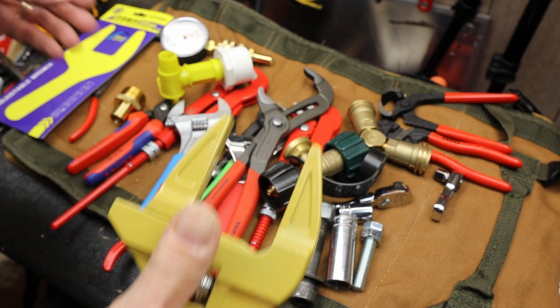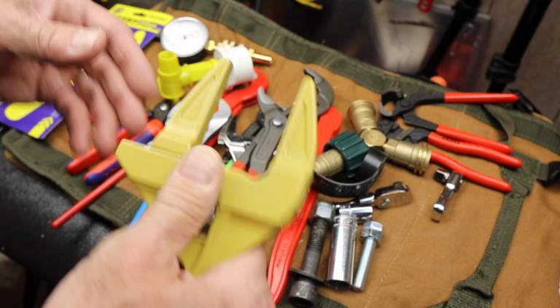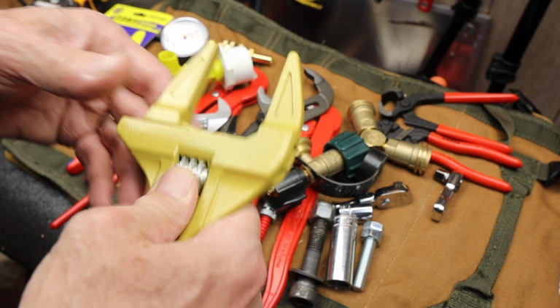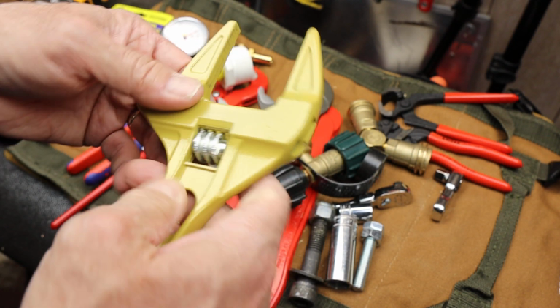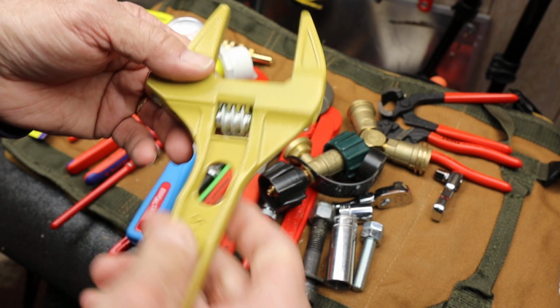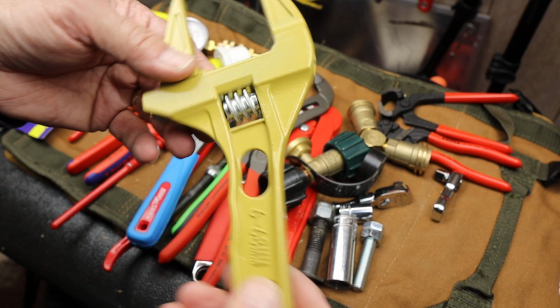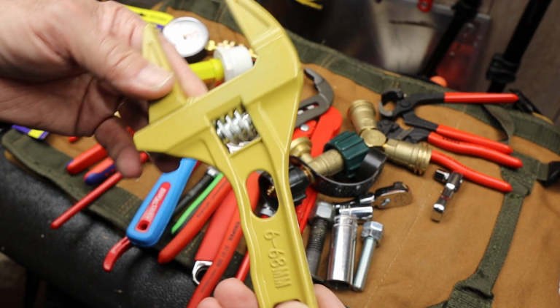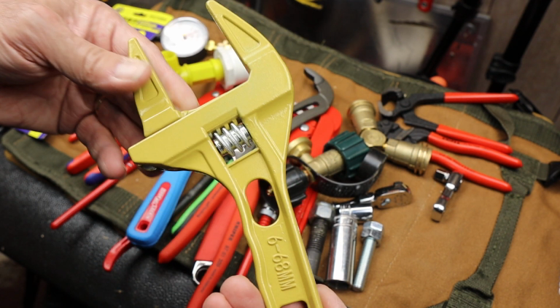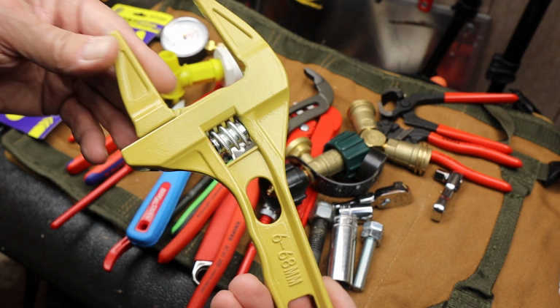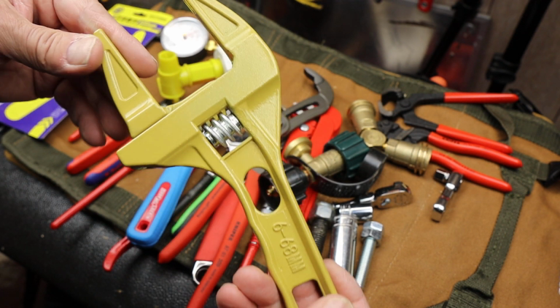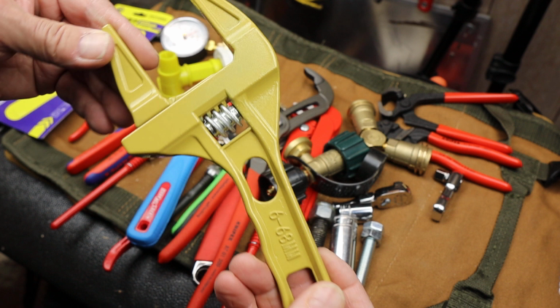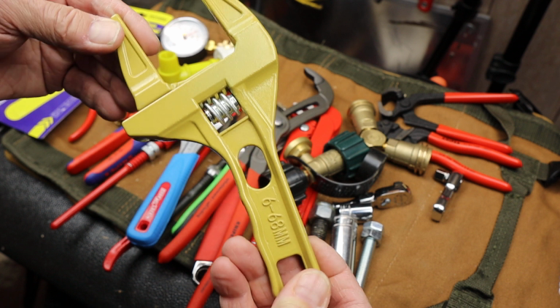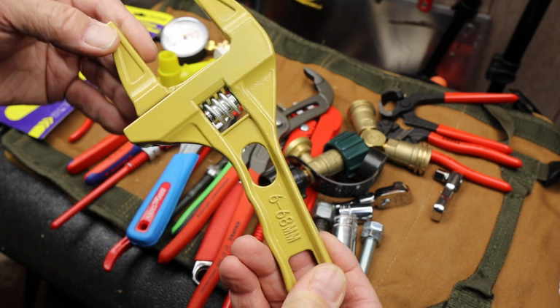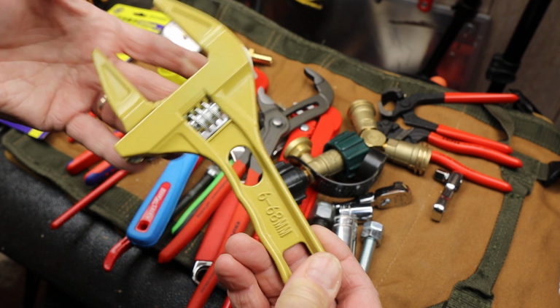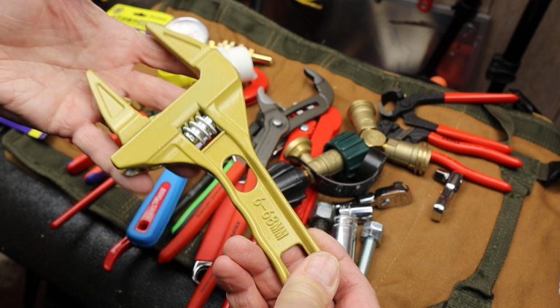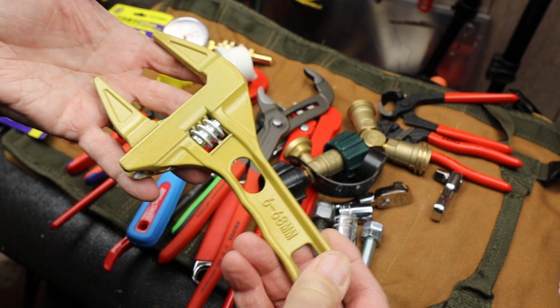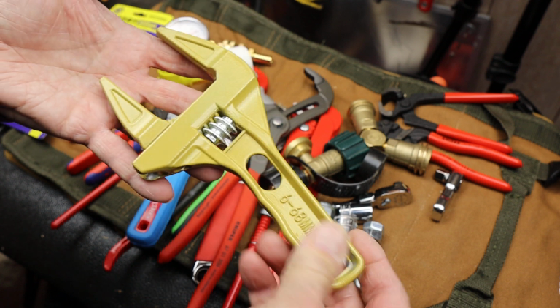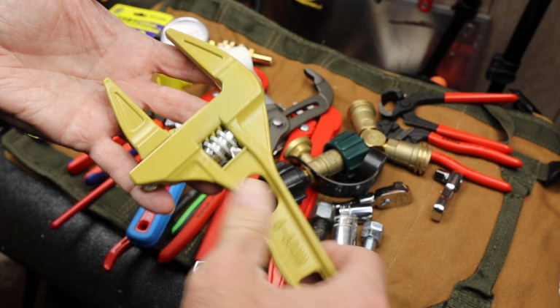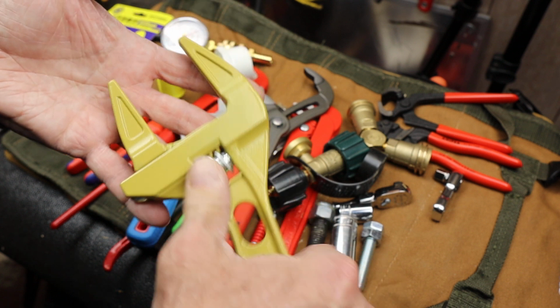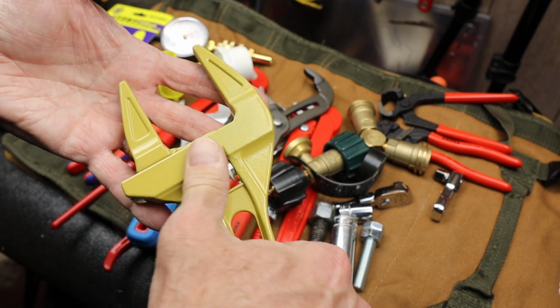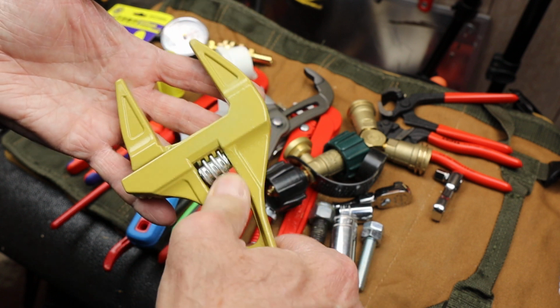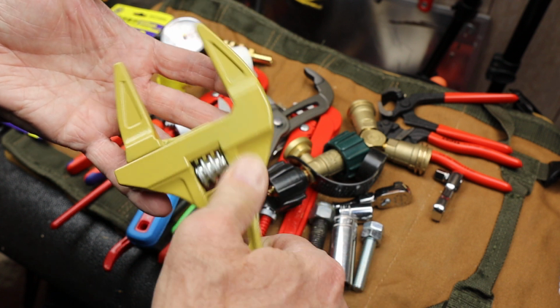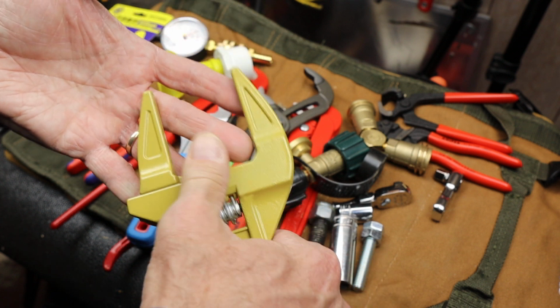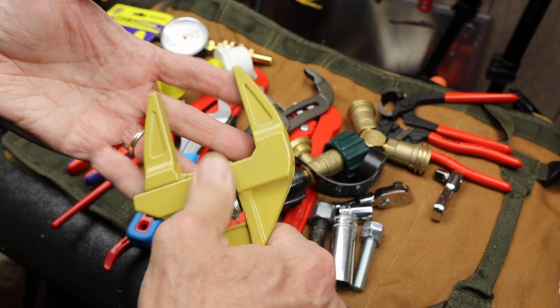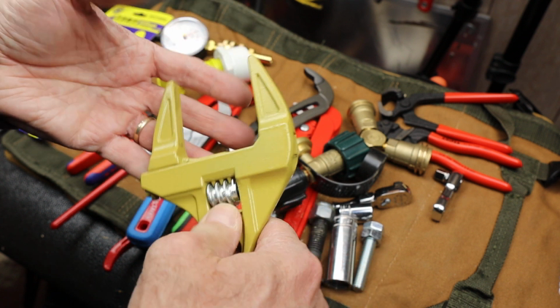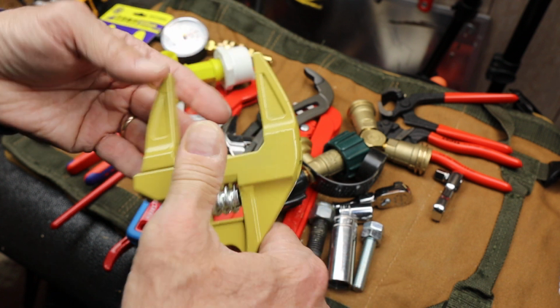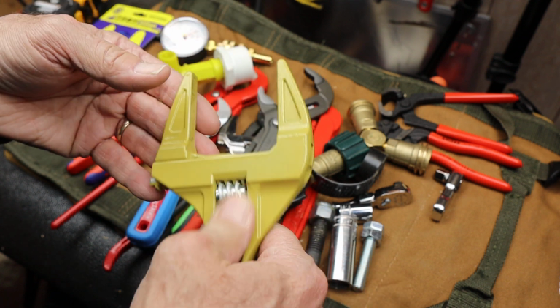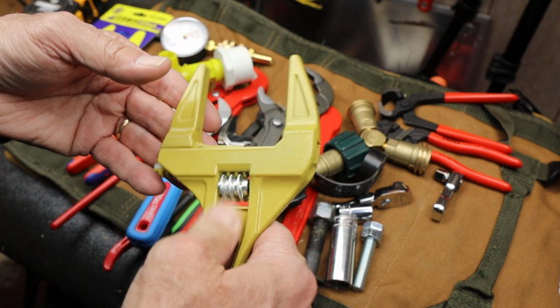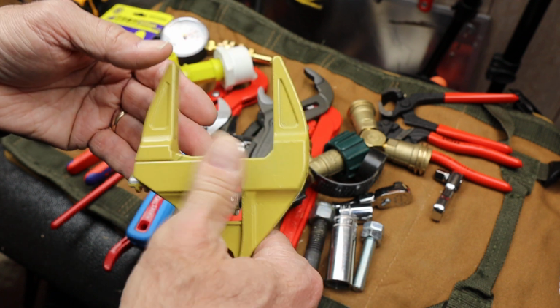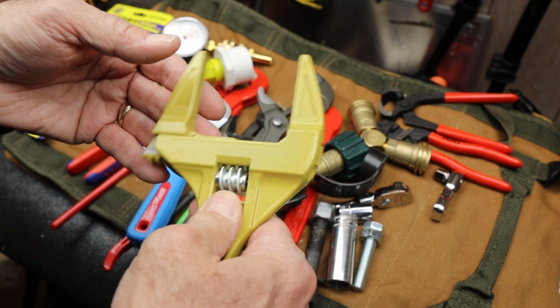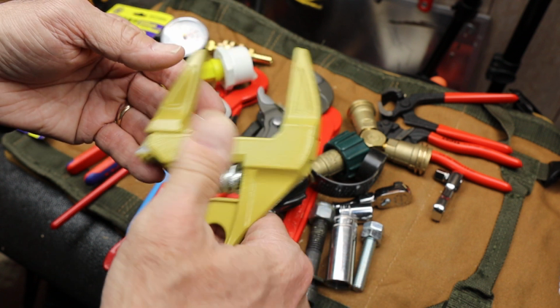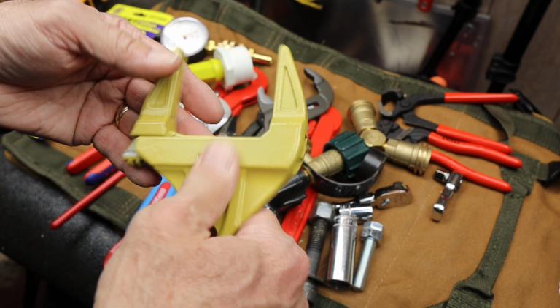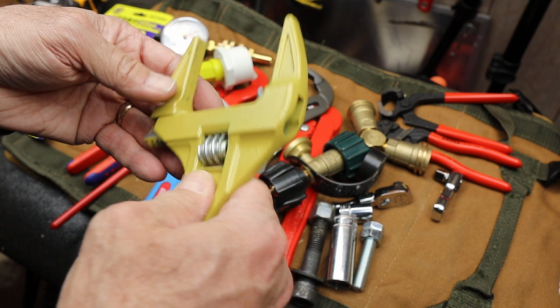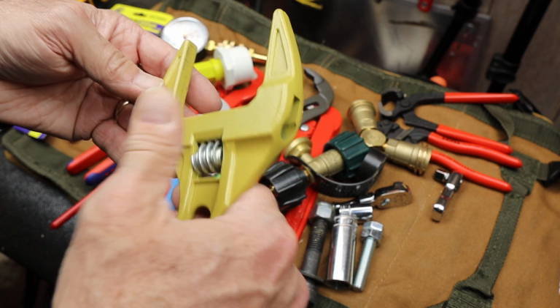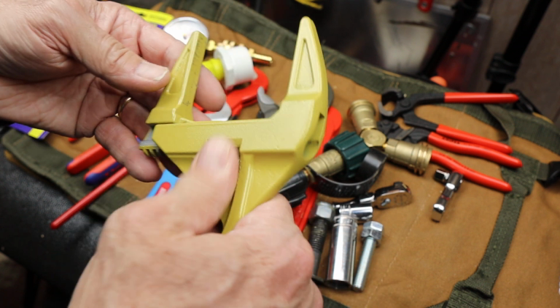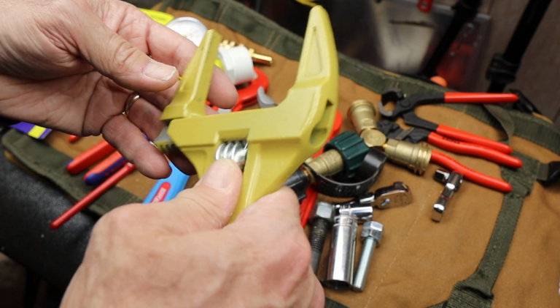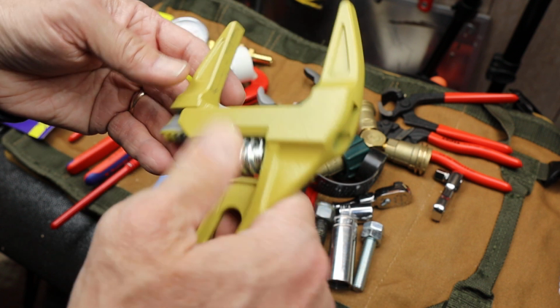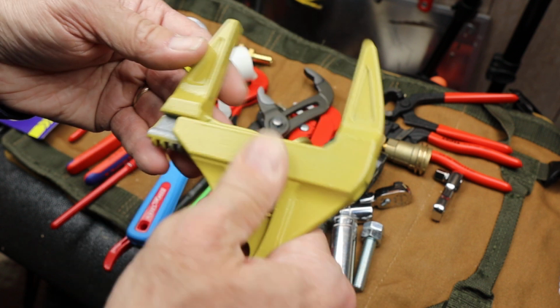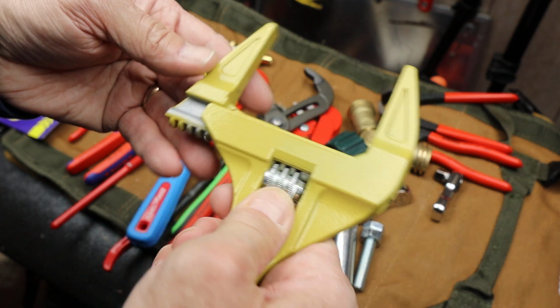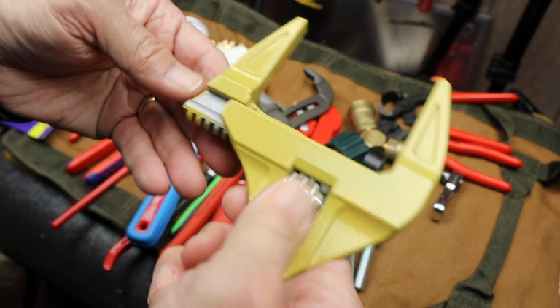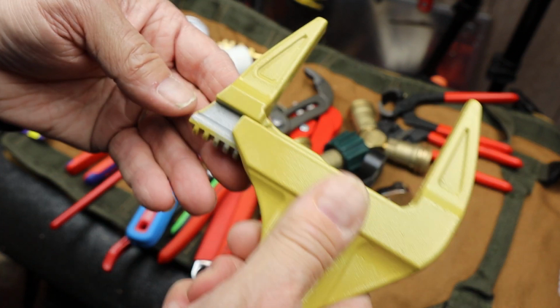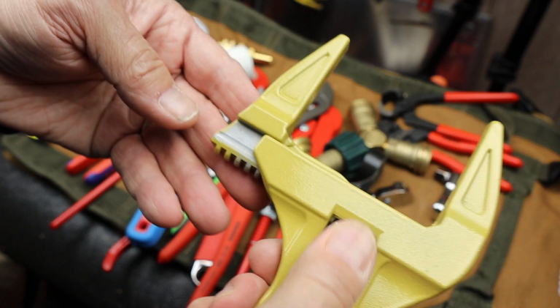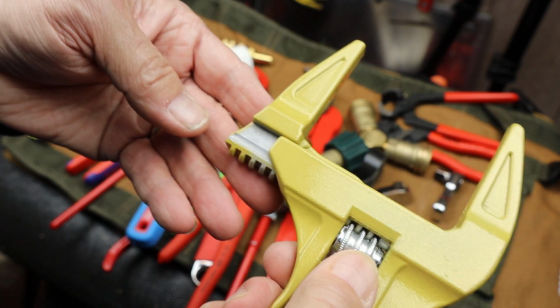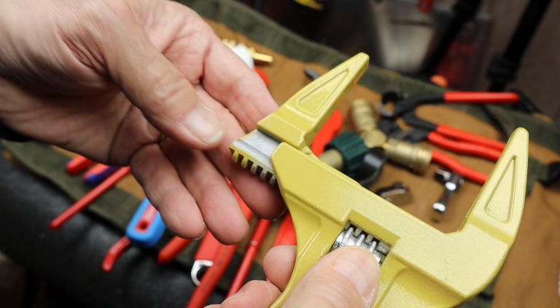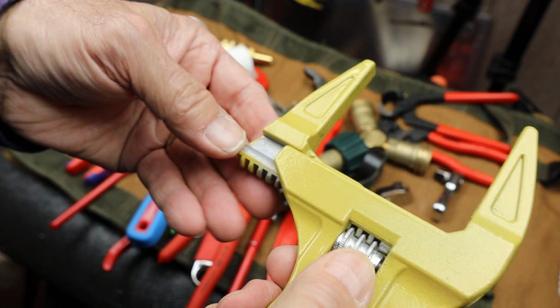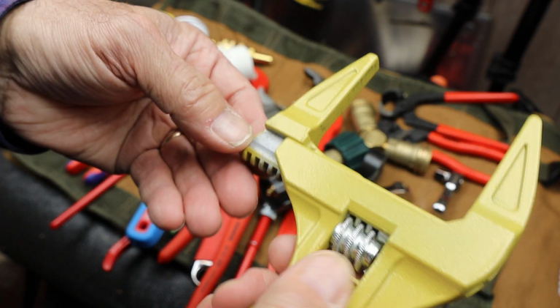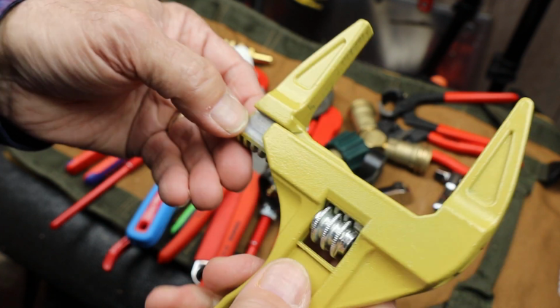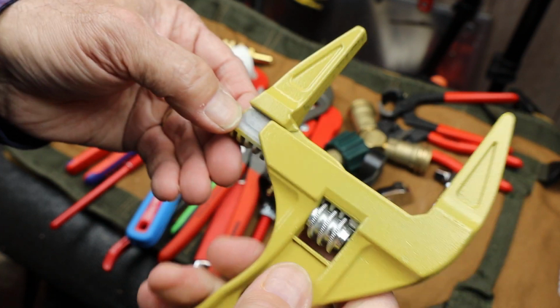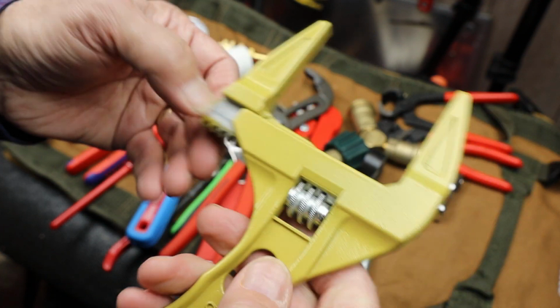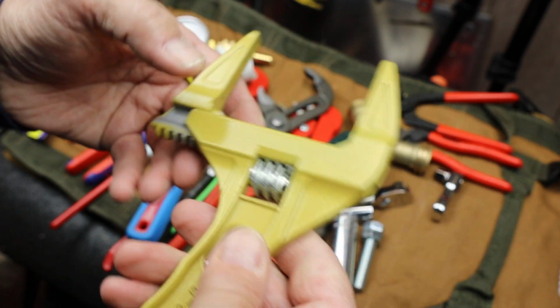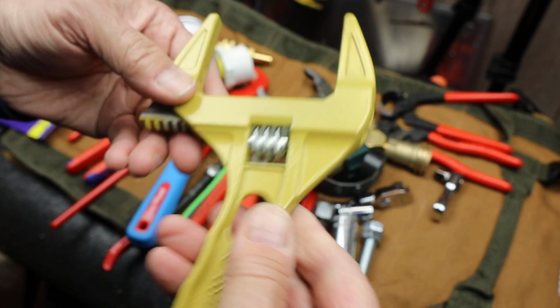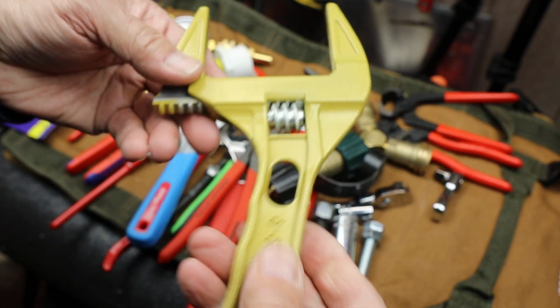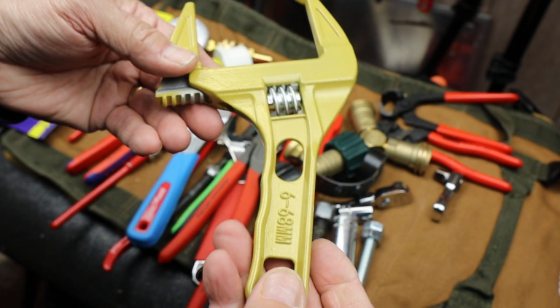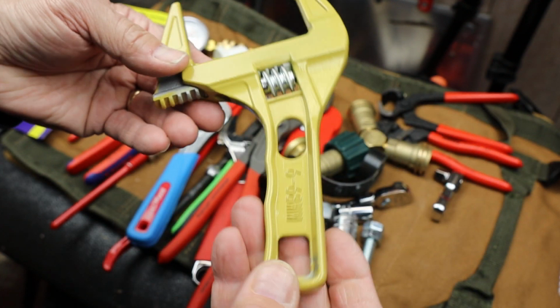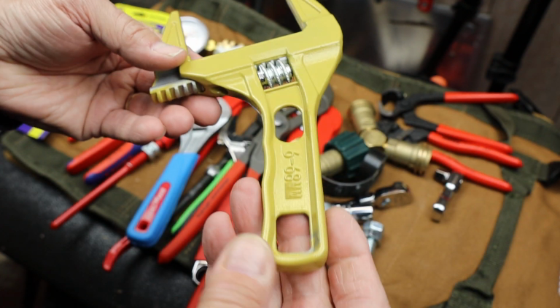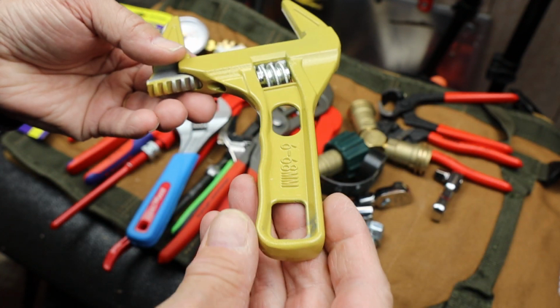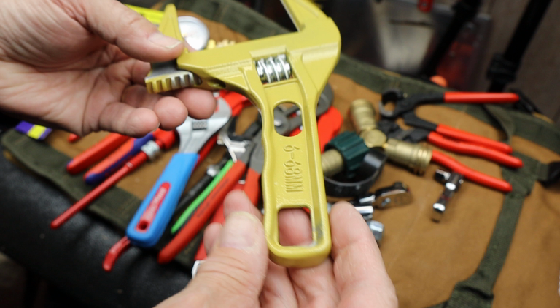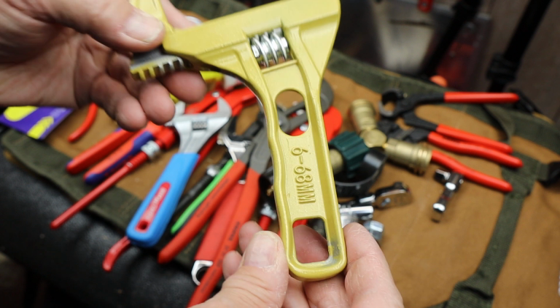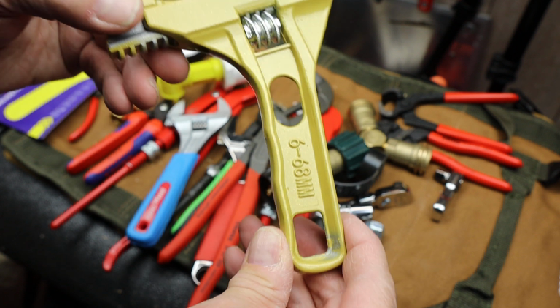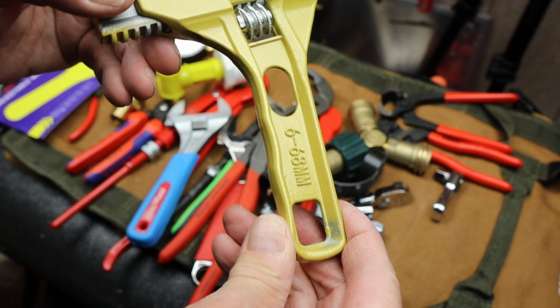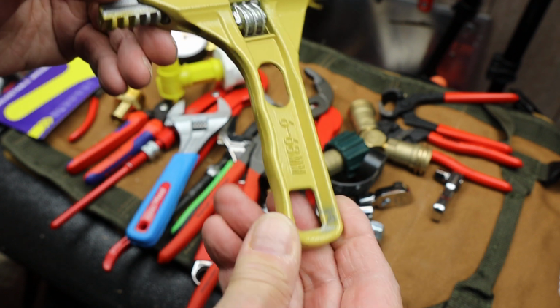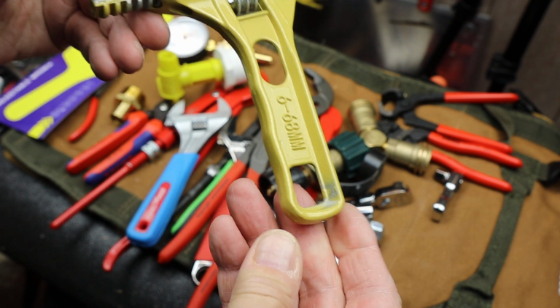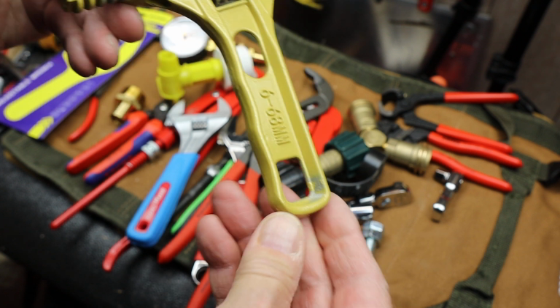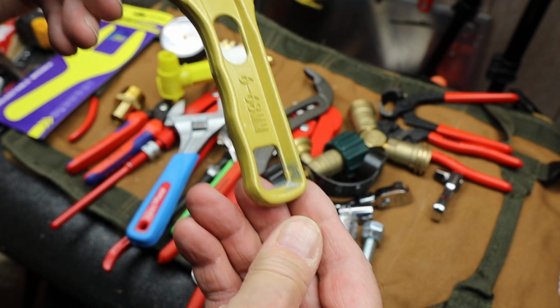This thing was $10, it's made of aluminum as far as I can tell, and it looks like it's spray painted.